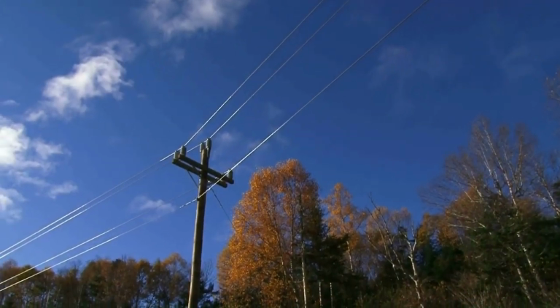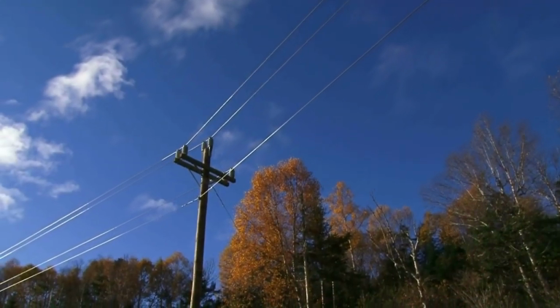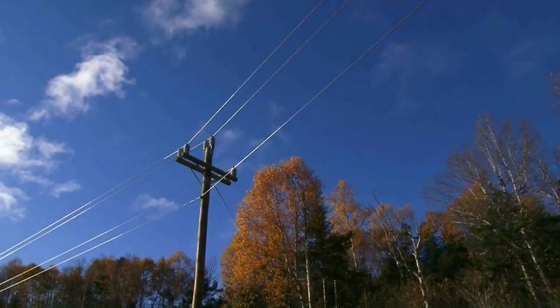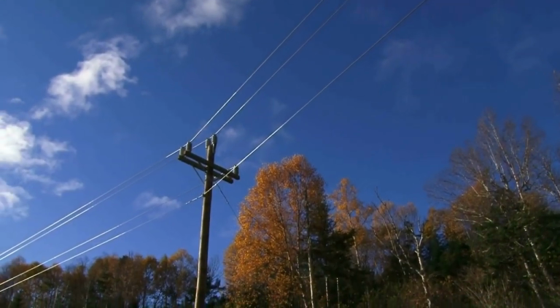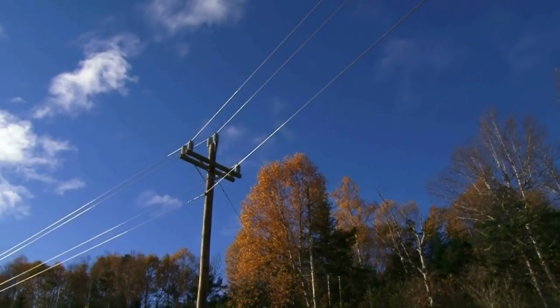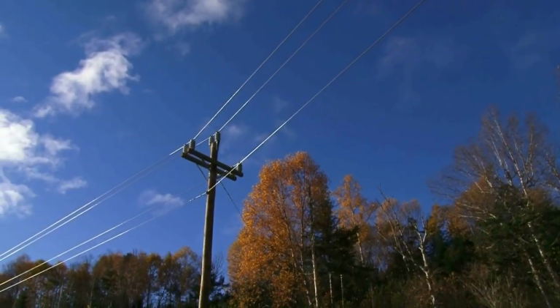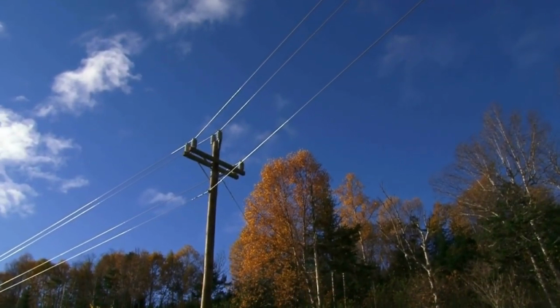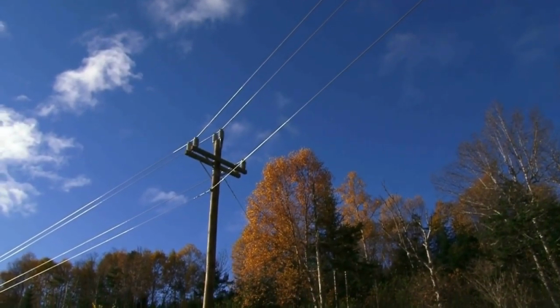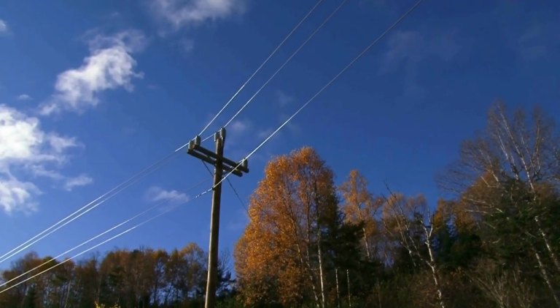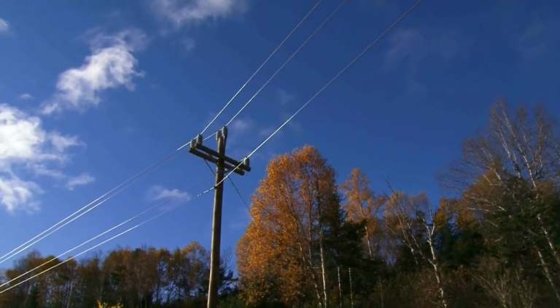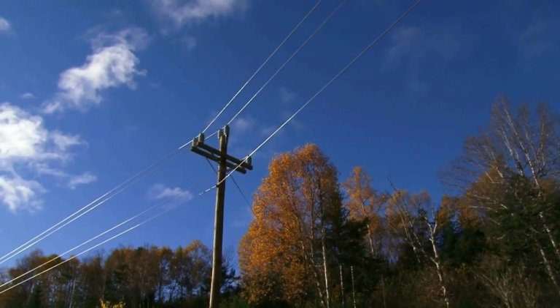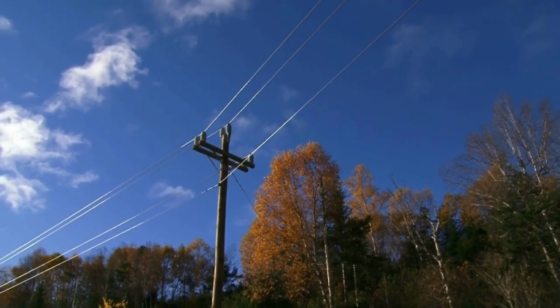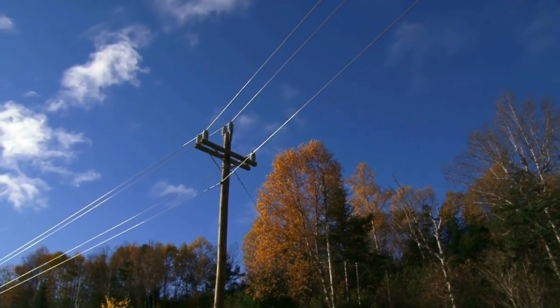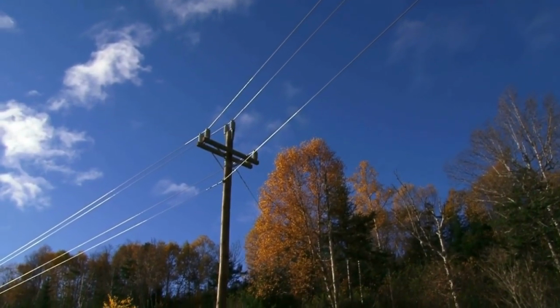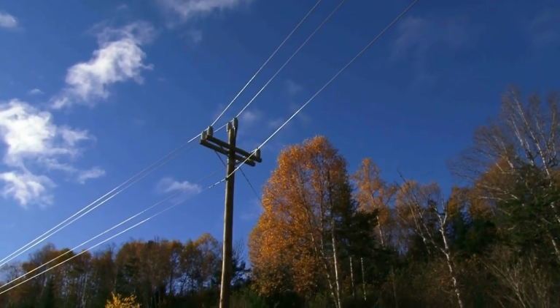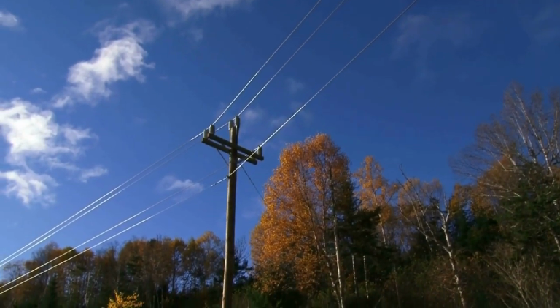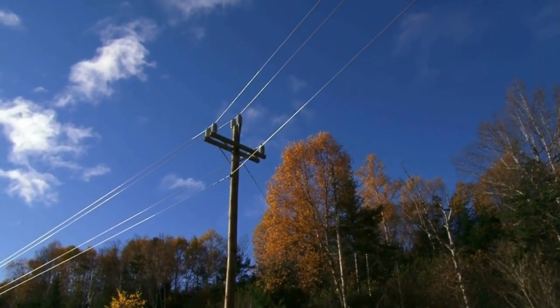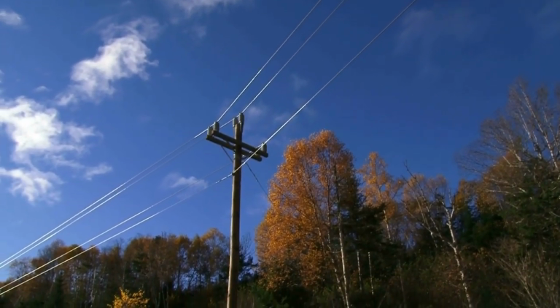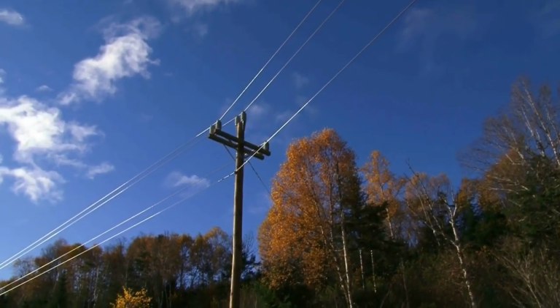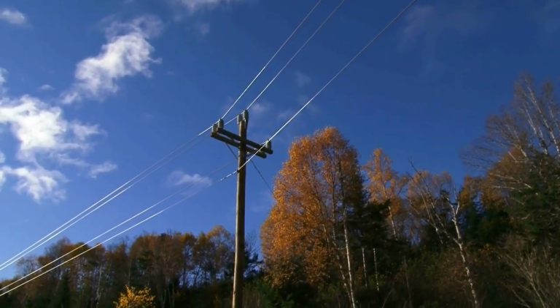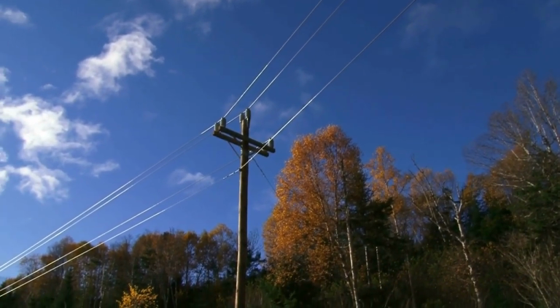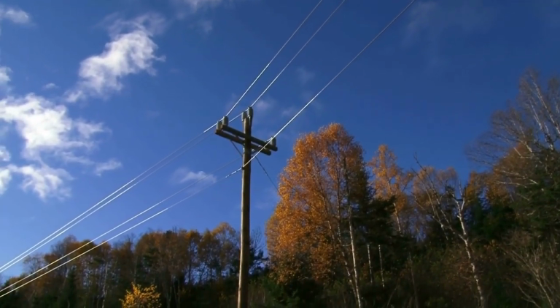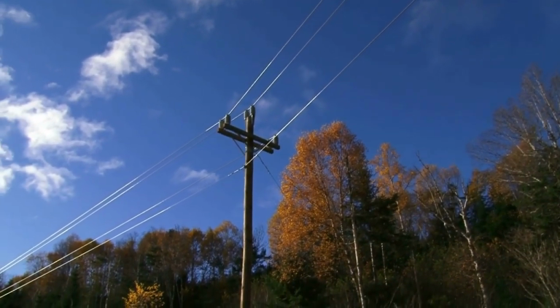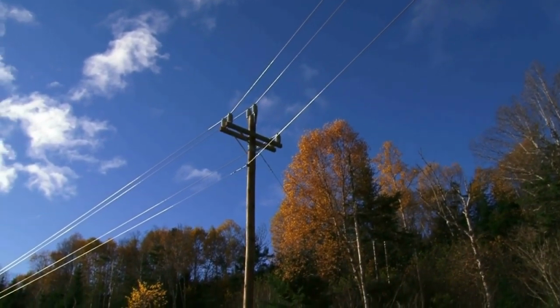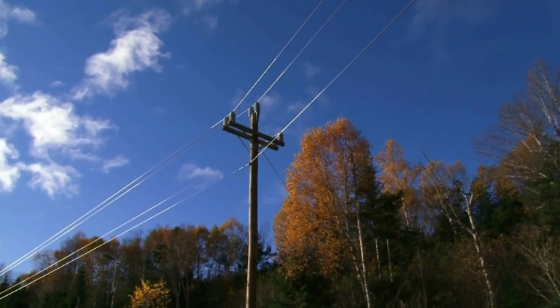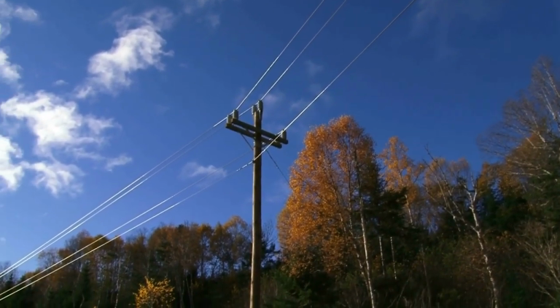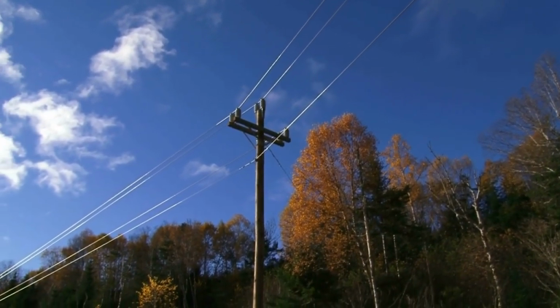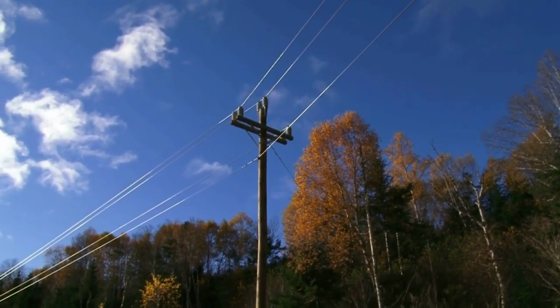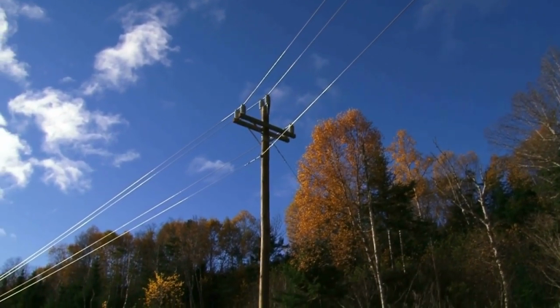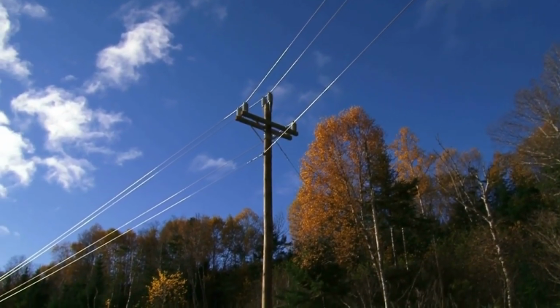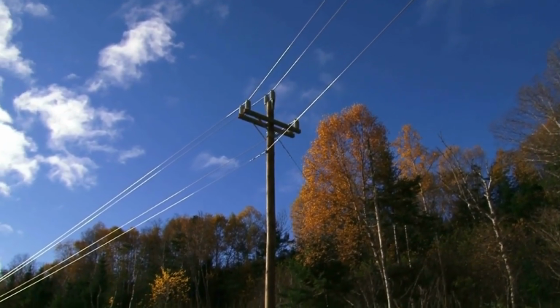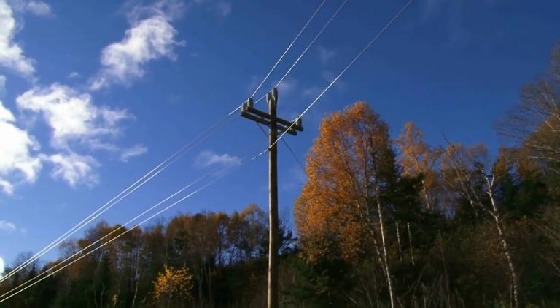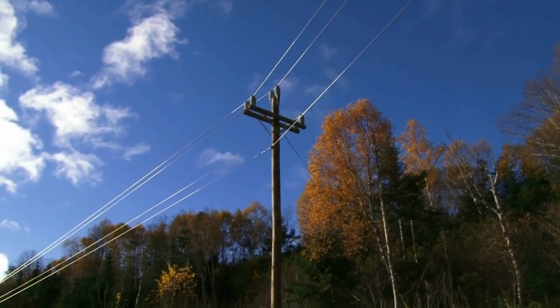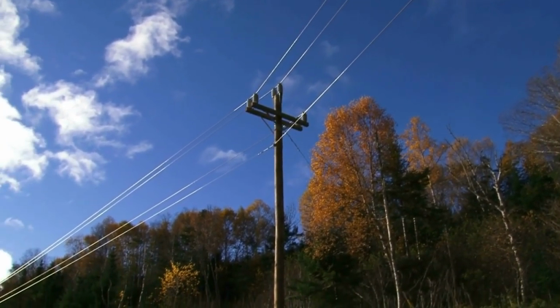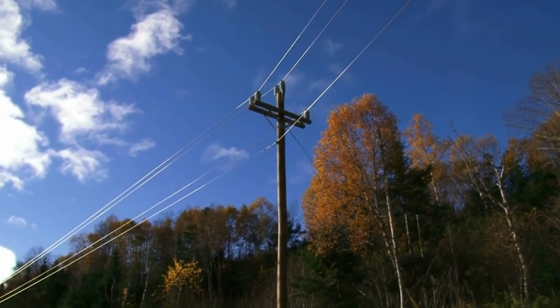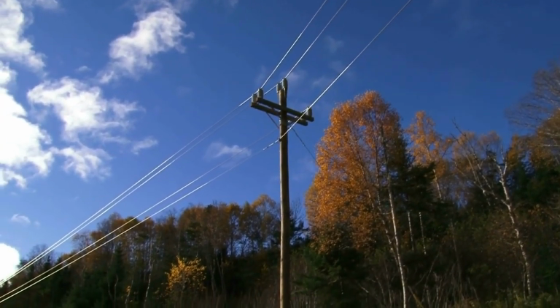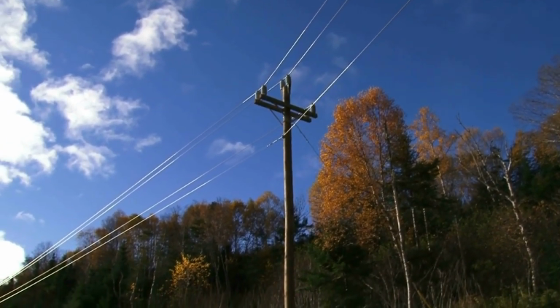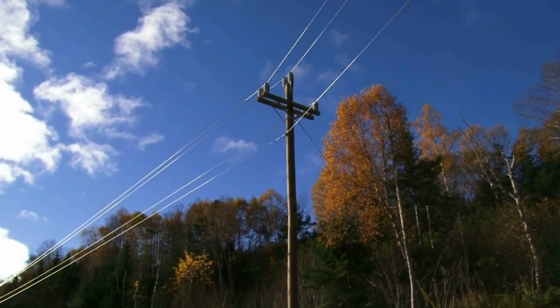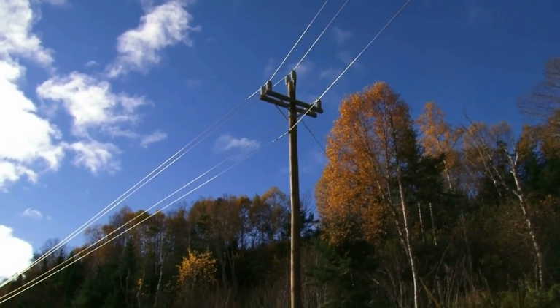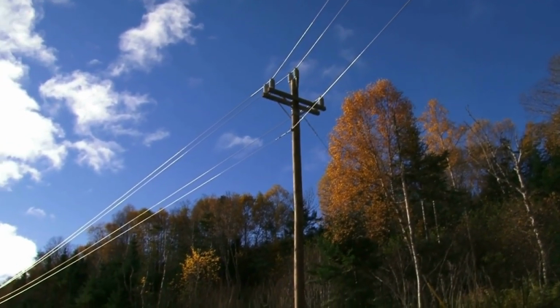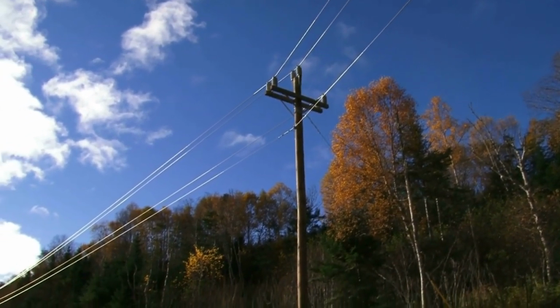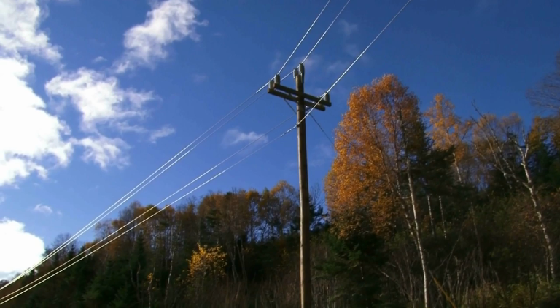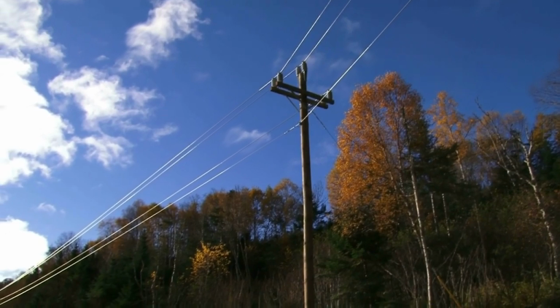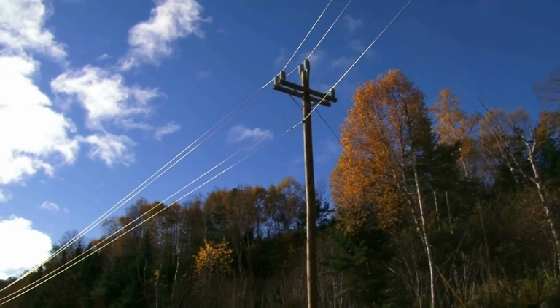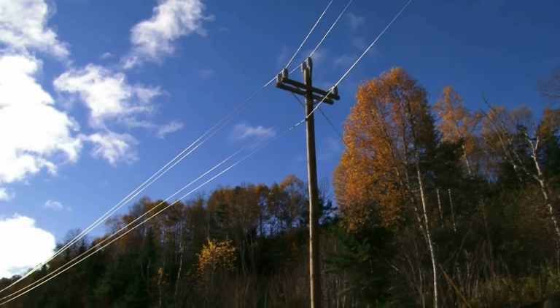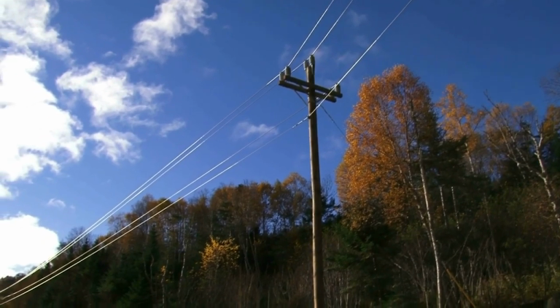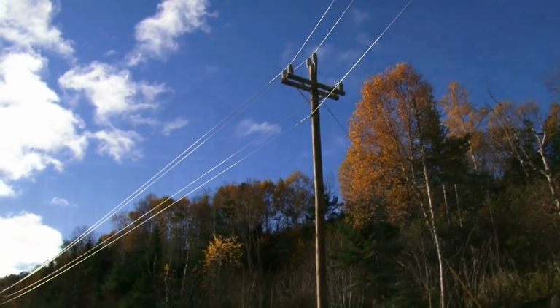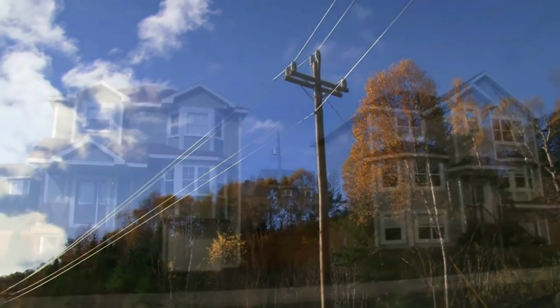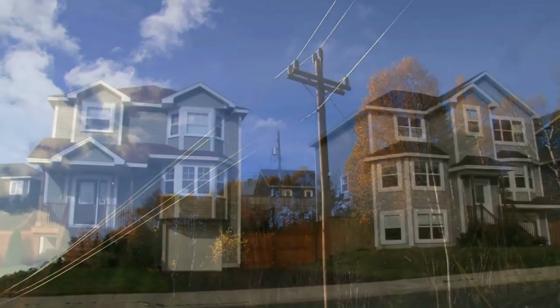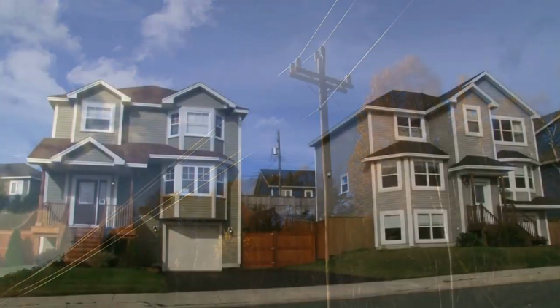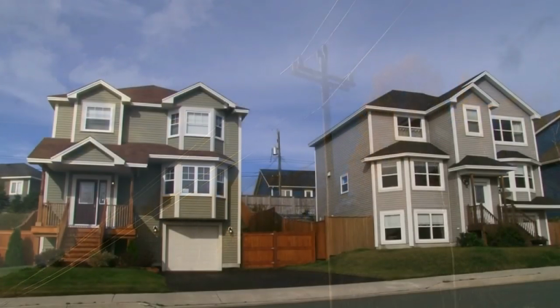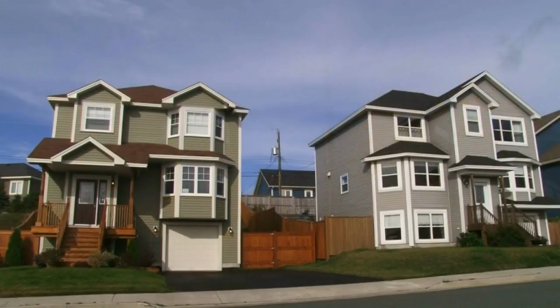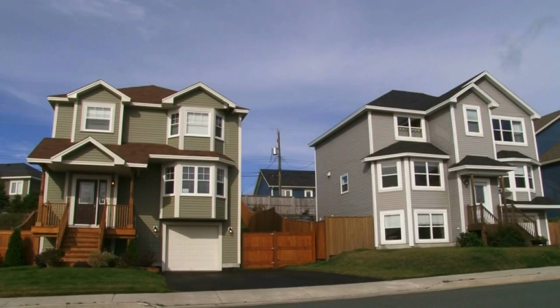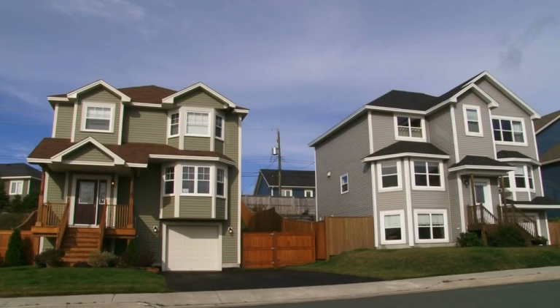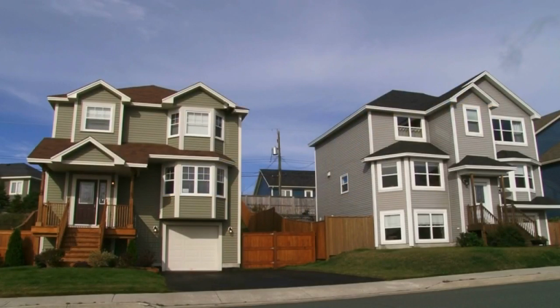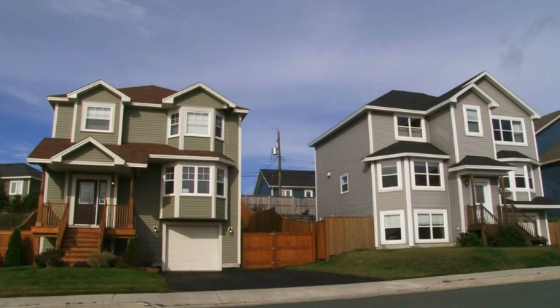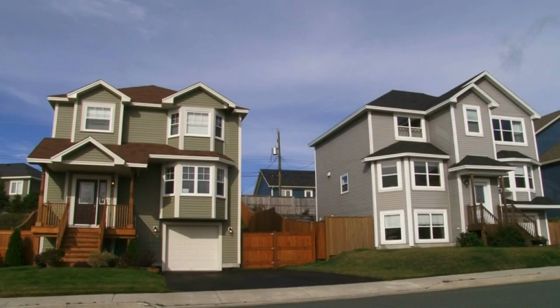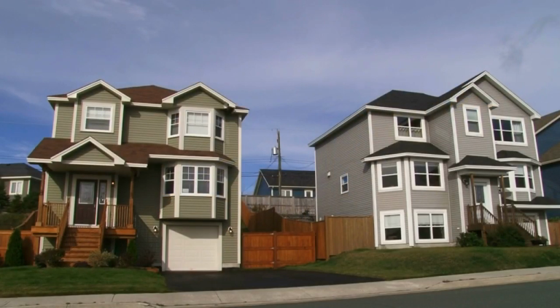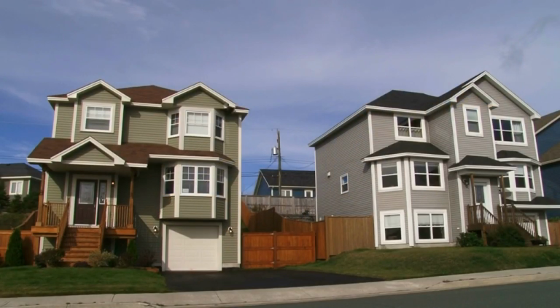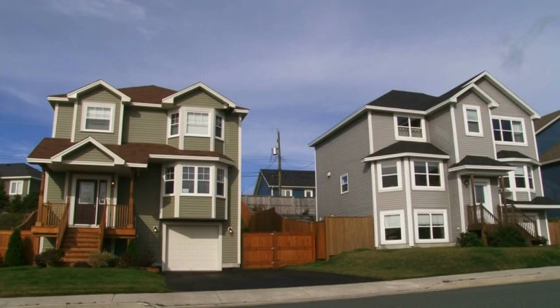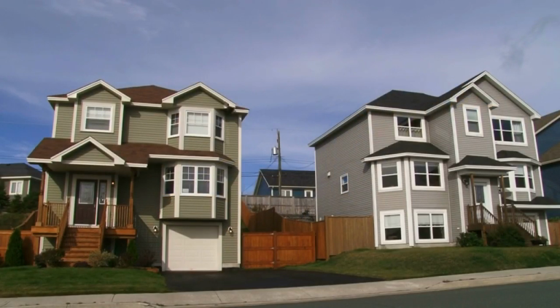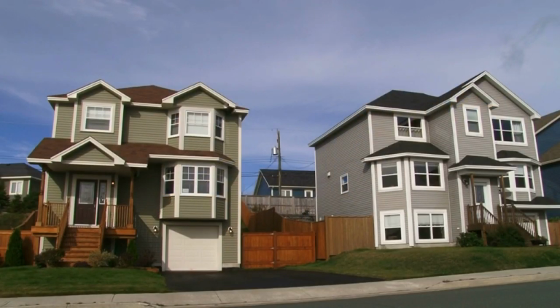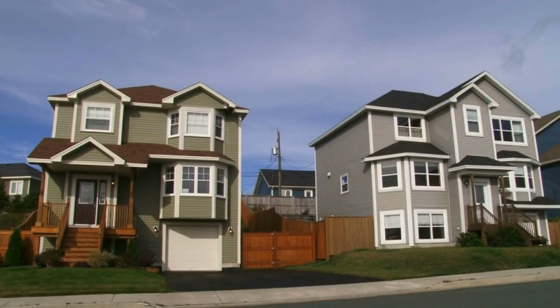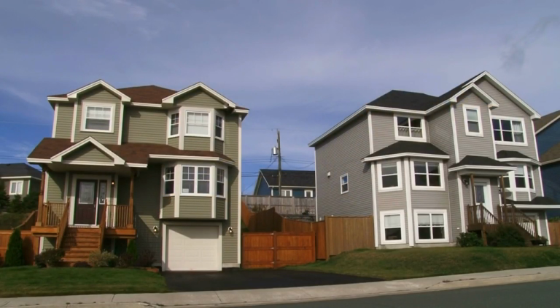We don't always see it, but electricity is all around us. By being safe around electricity, you can avoid getting hurt. So stay safe.